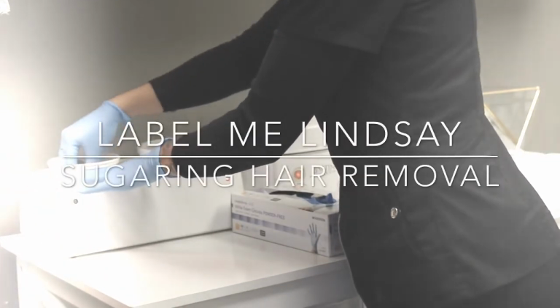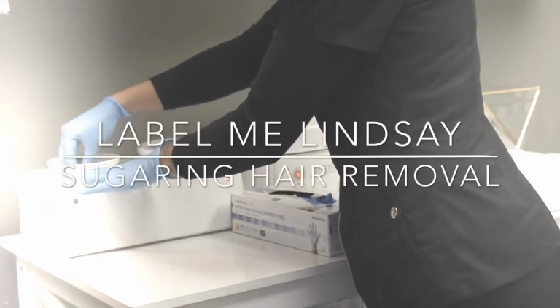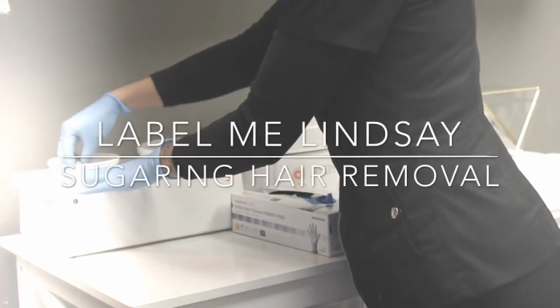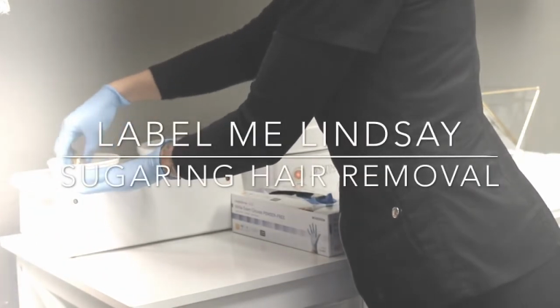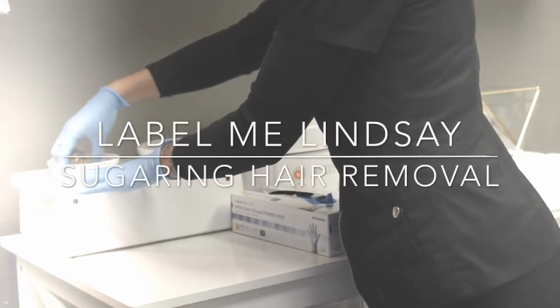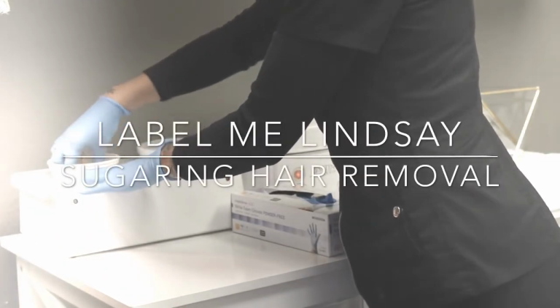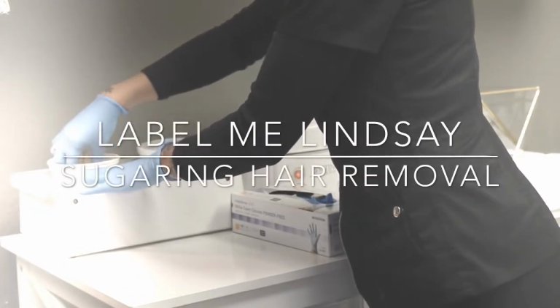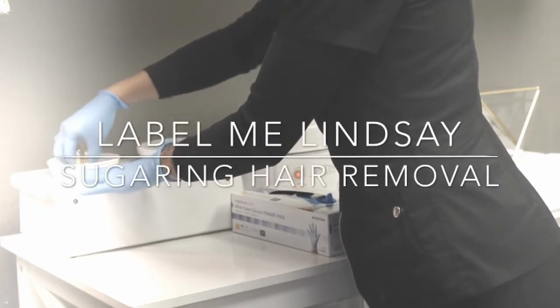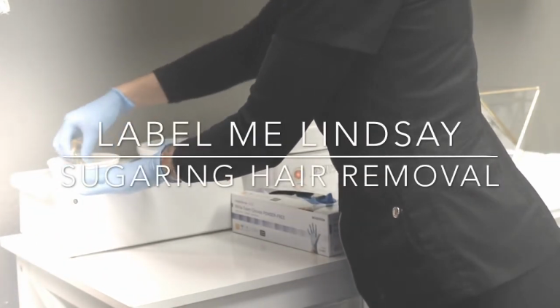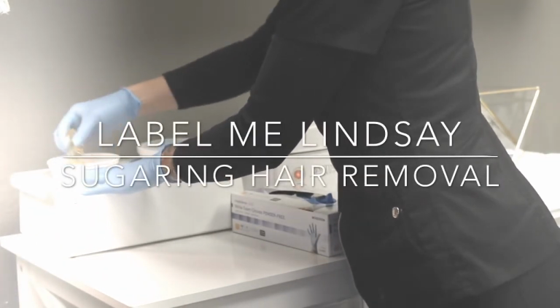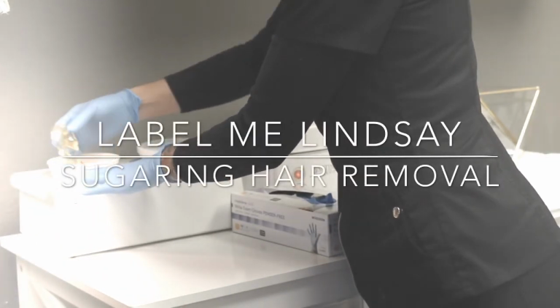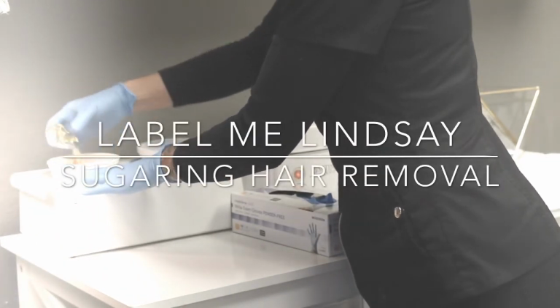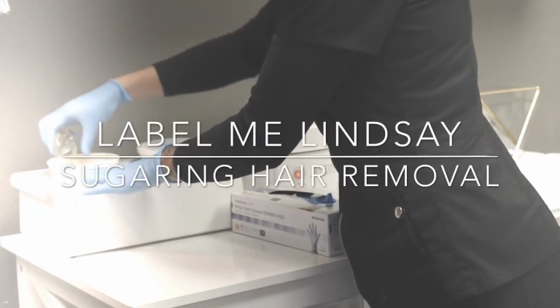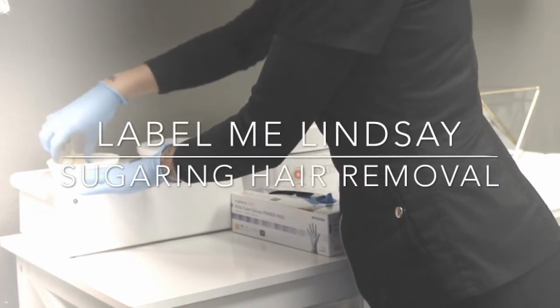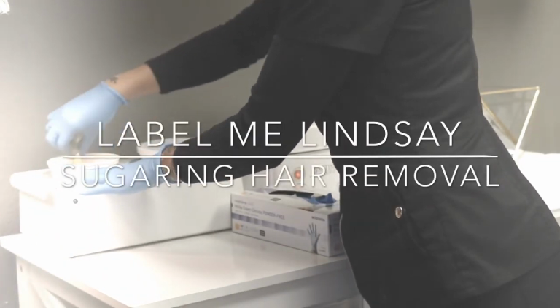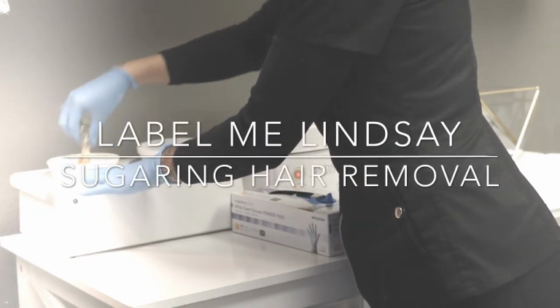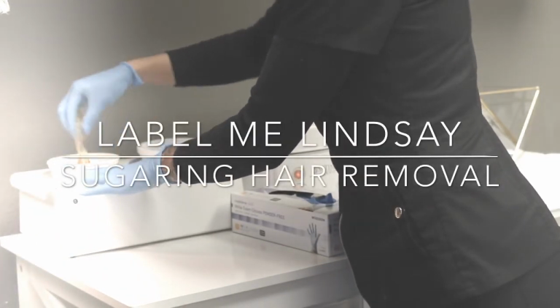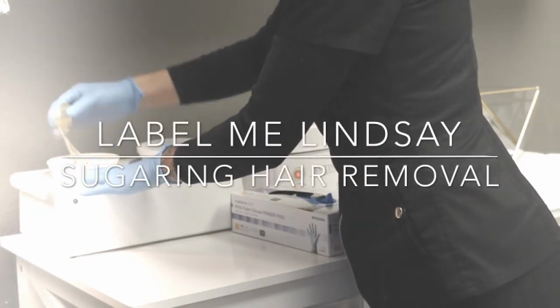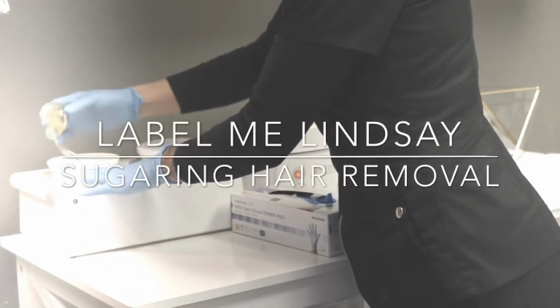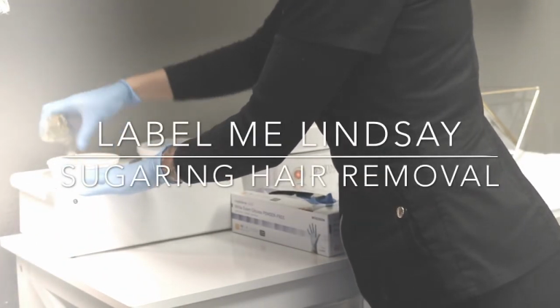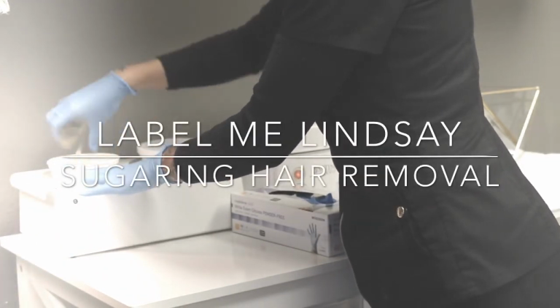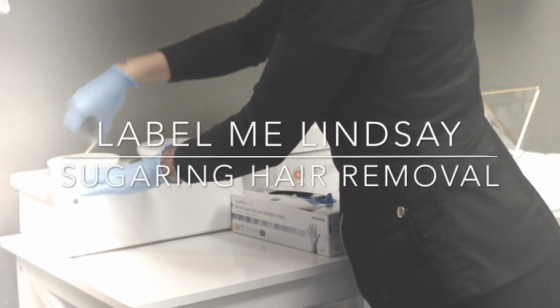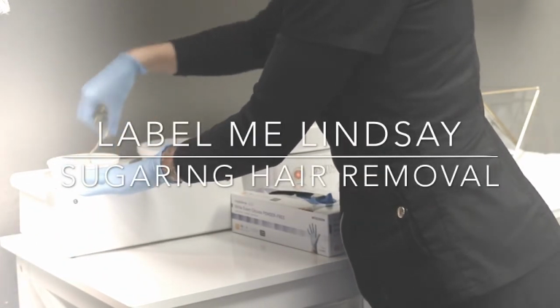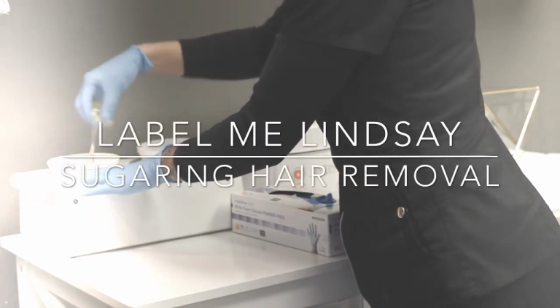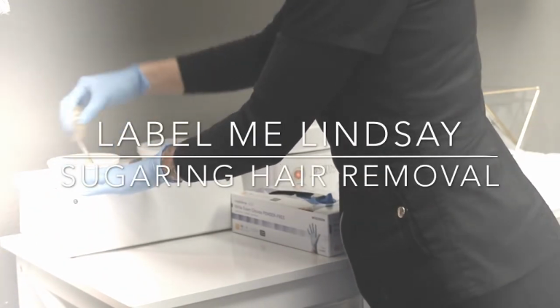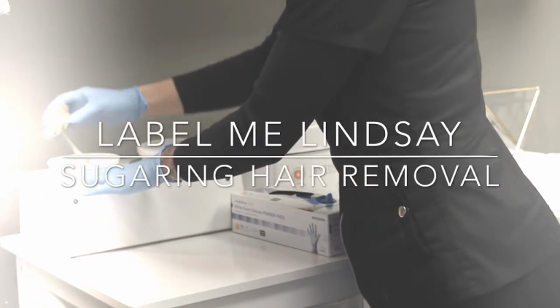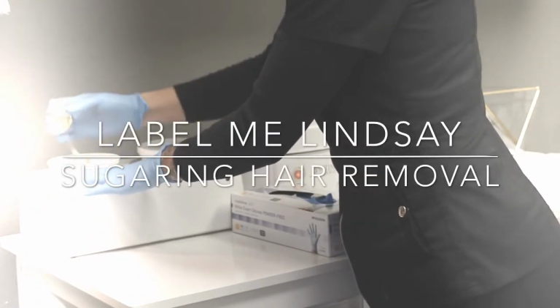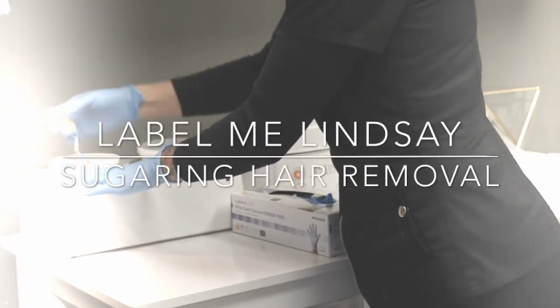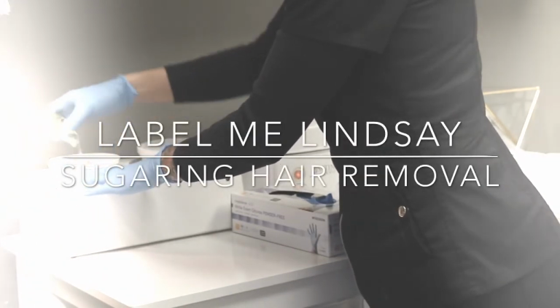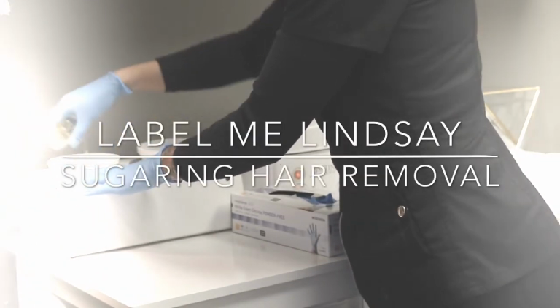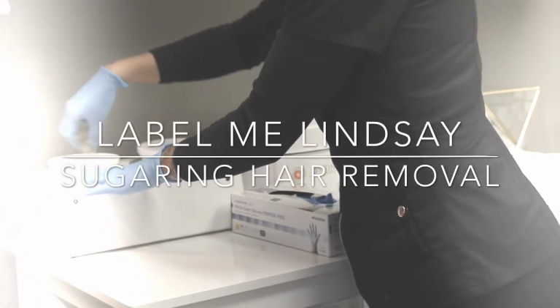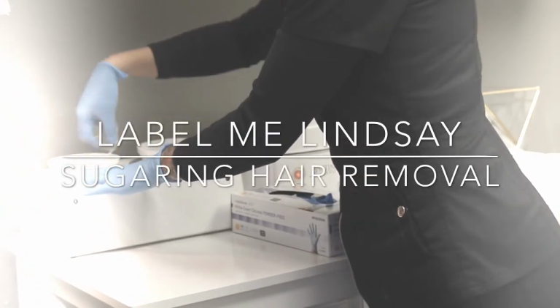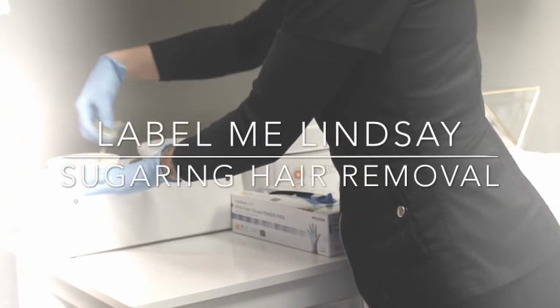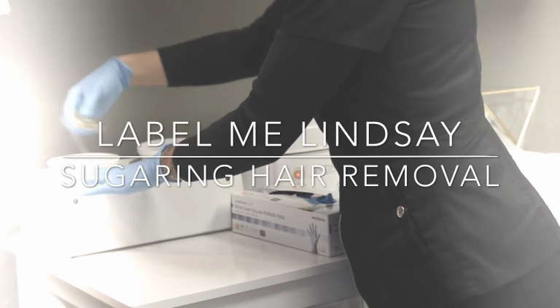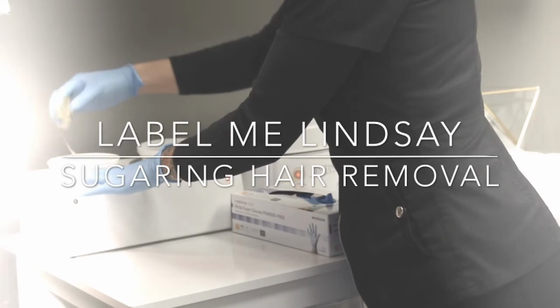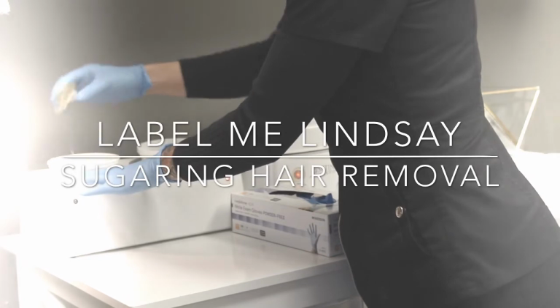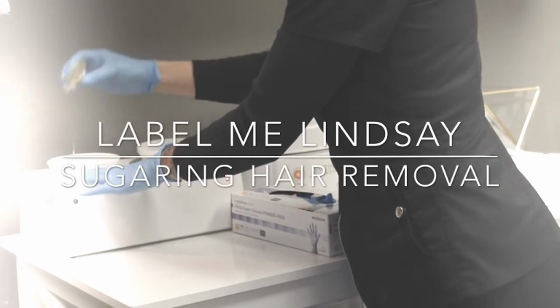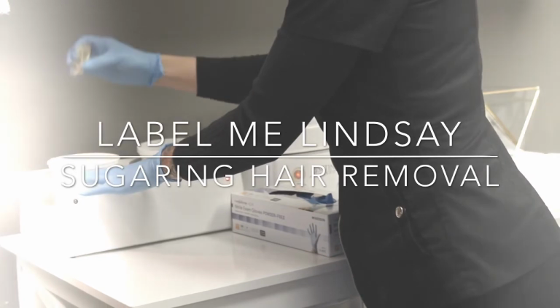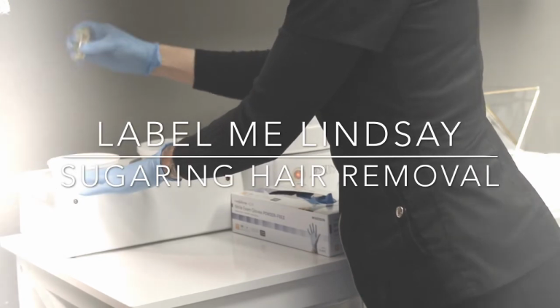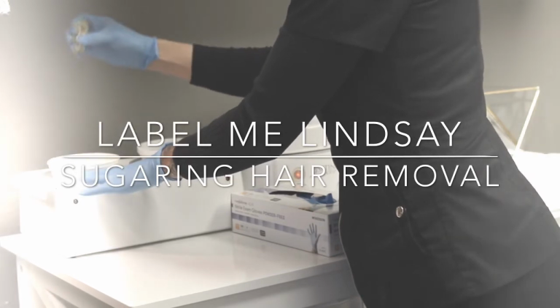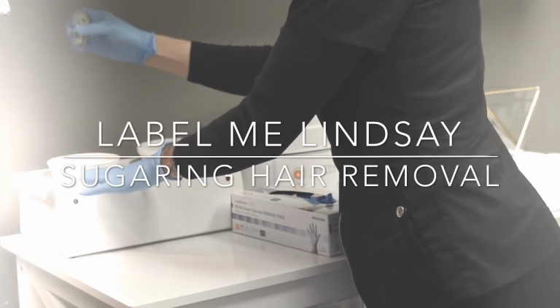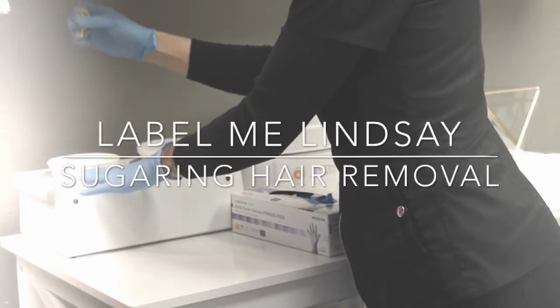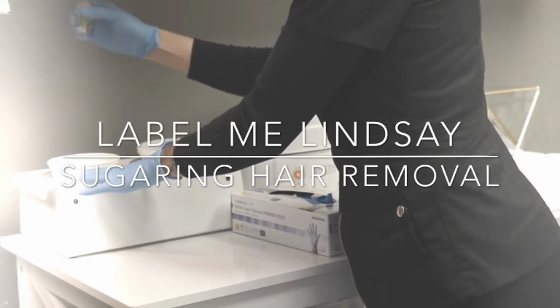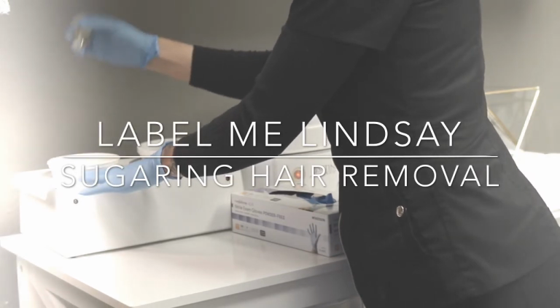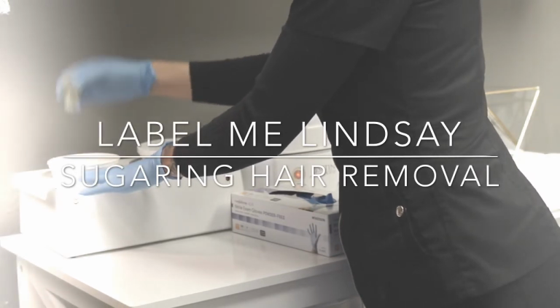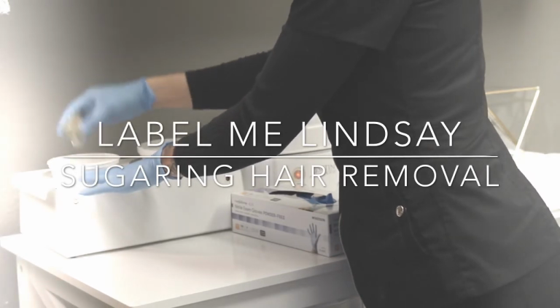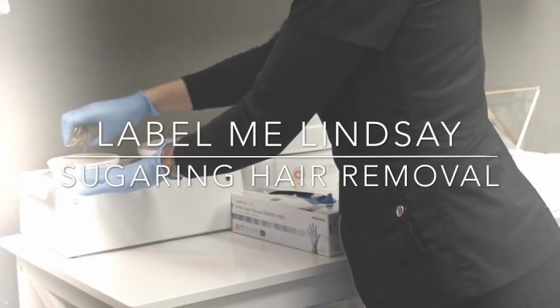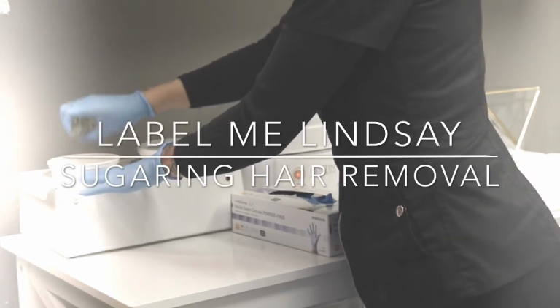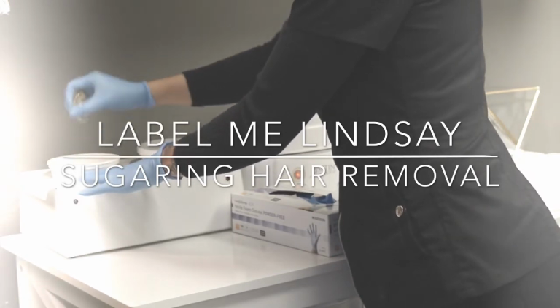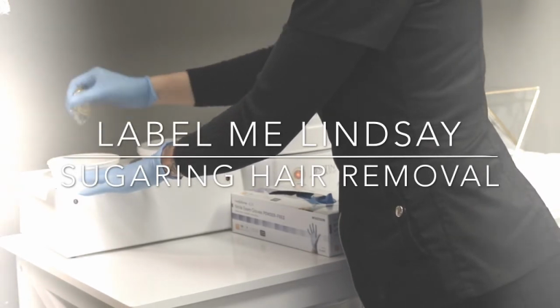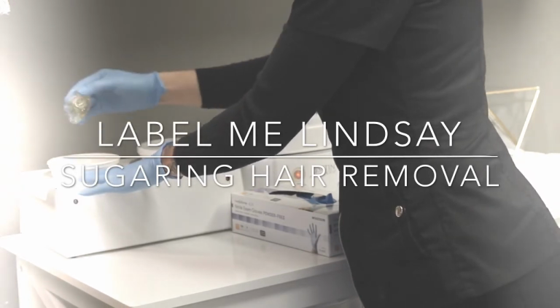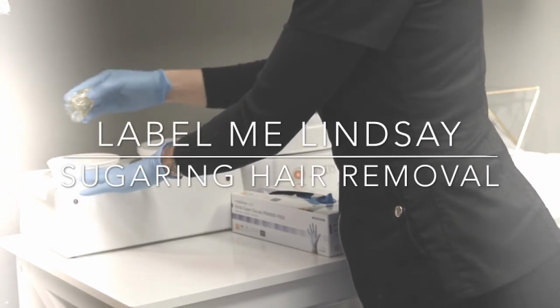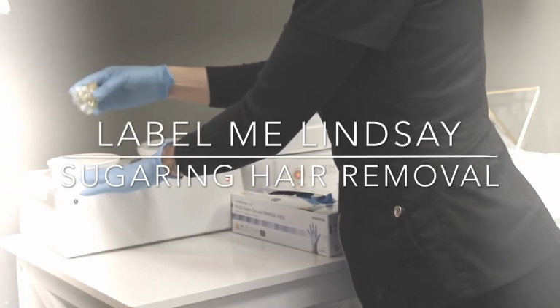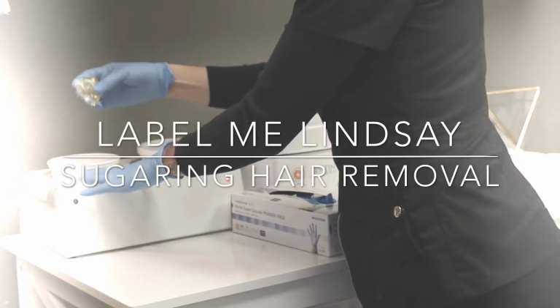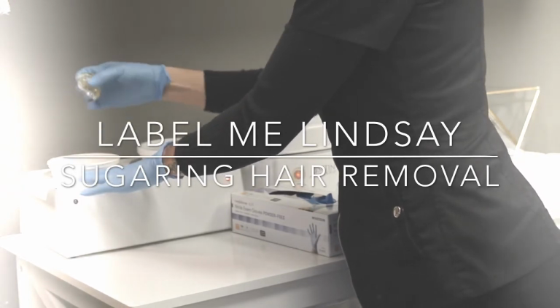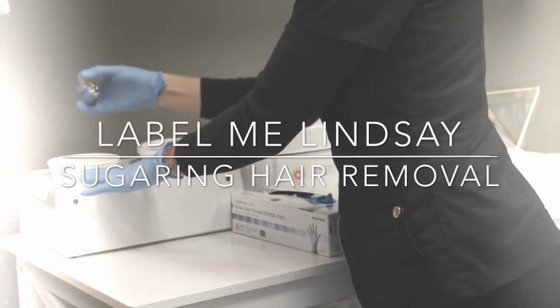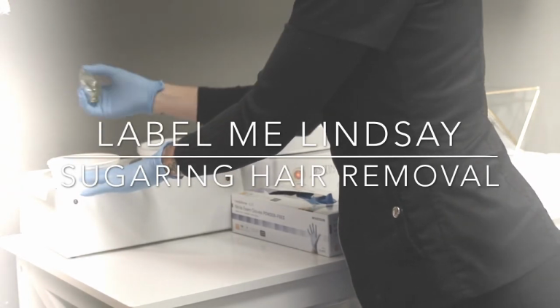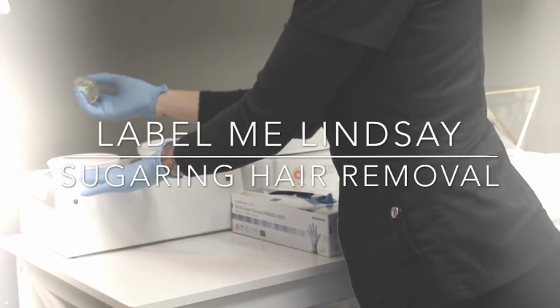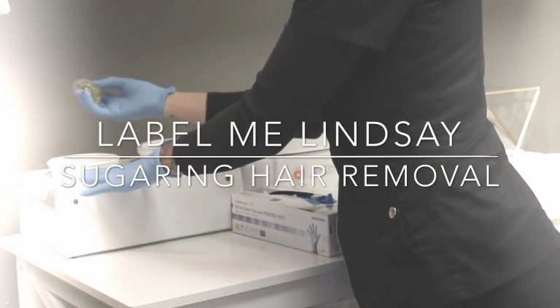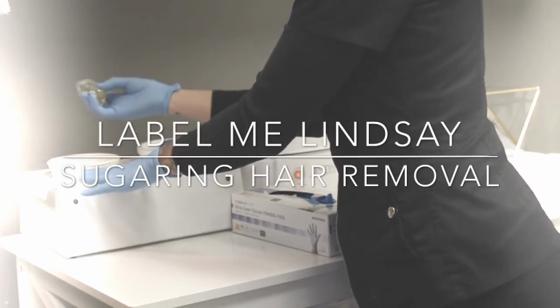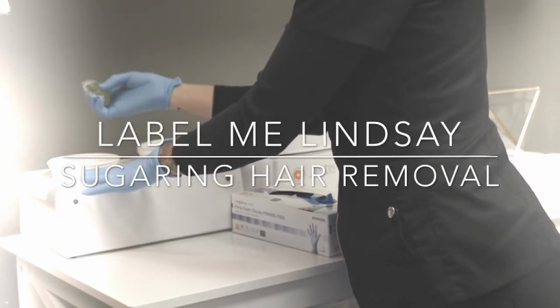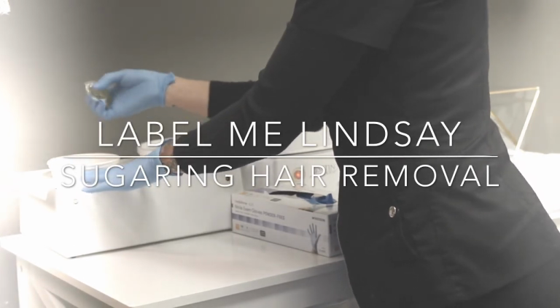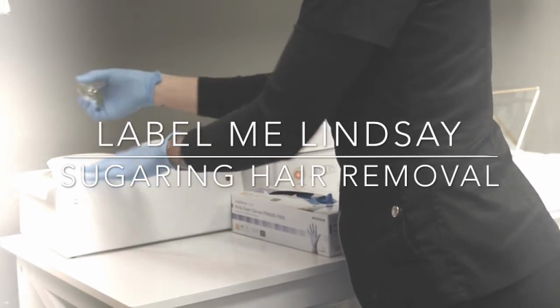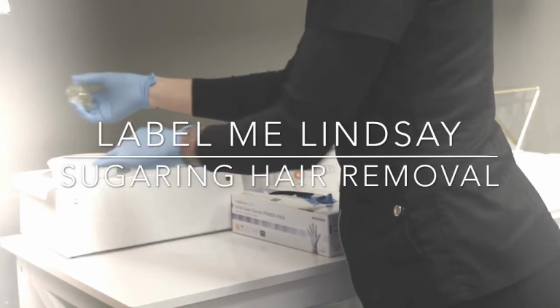We hope that makes you feel super comfortable coming in and having your sugaring service done at LML, and we look forward to seeing you soon.